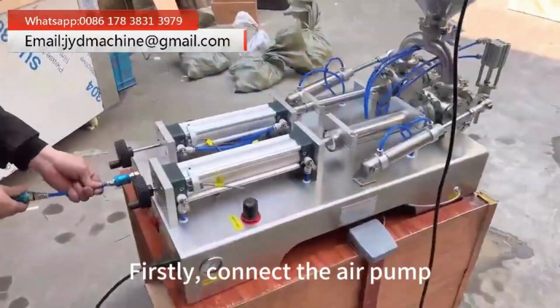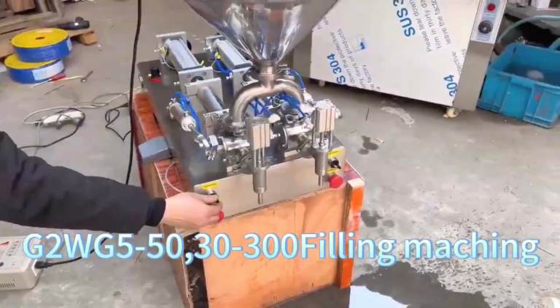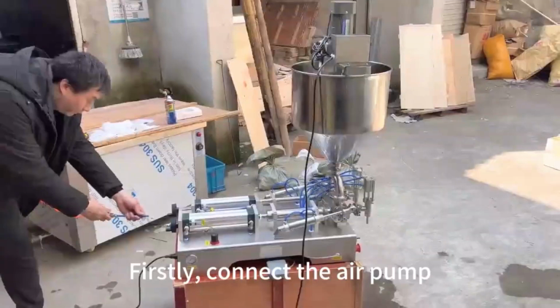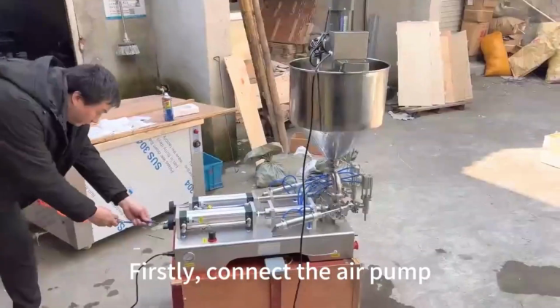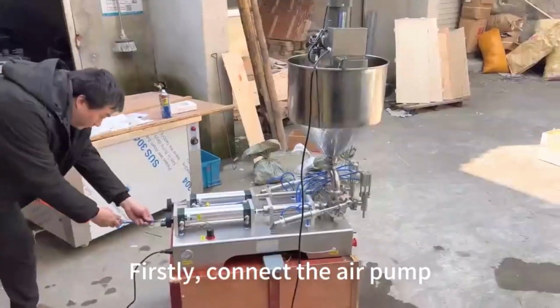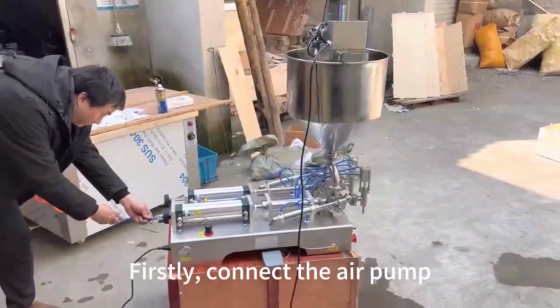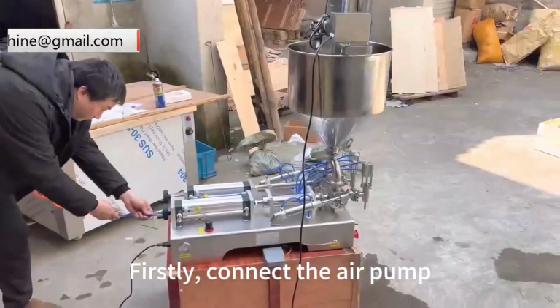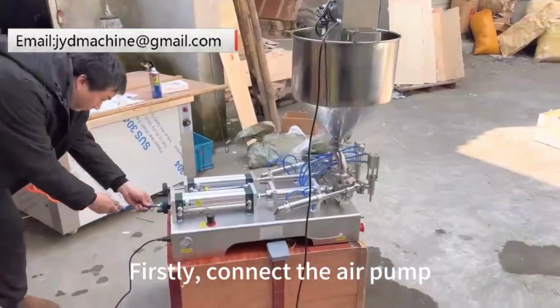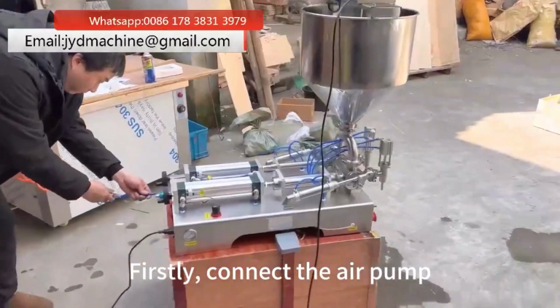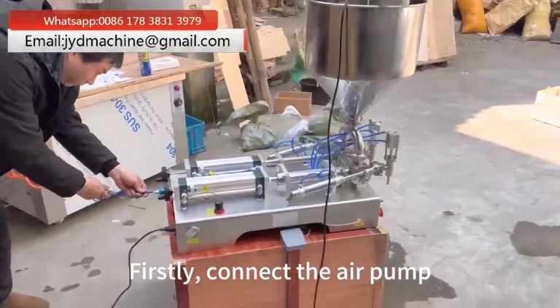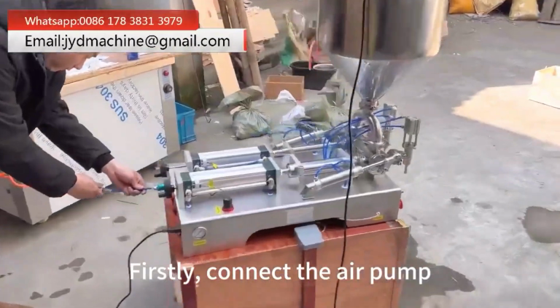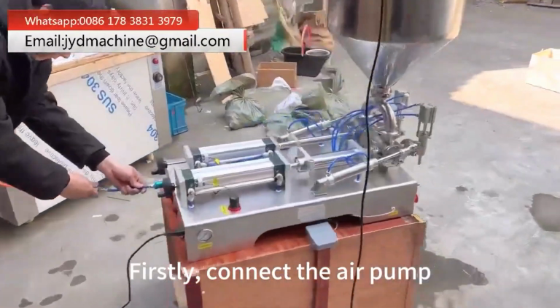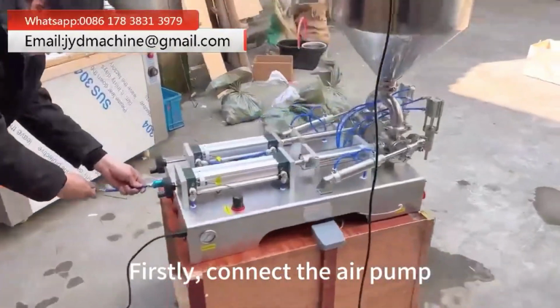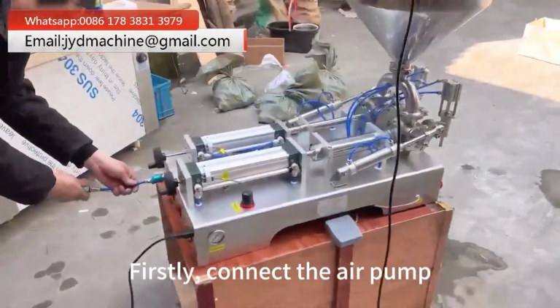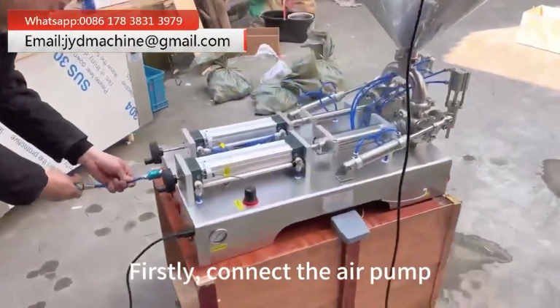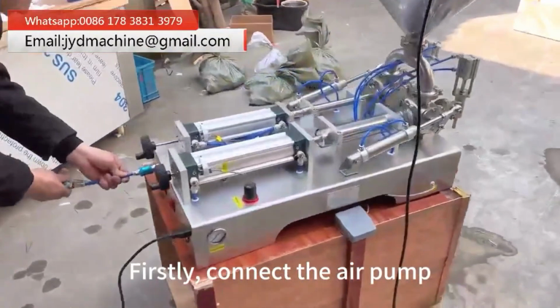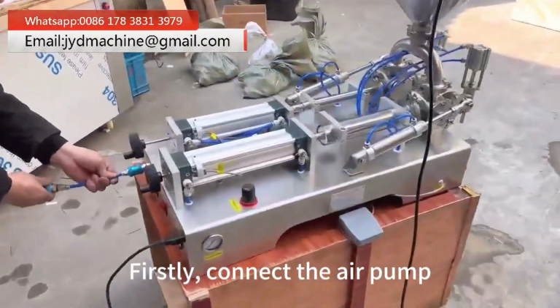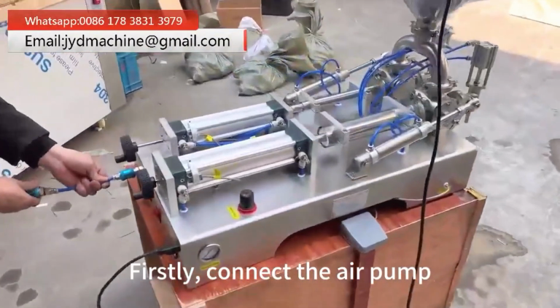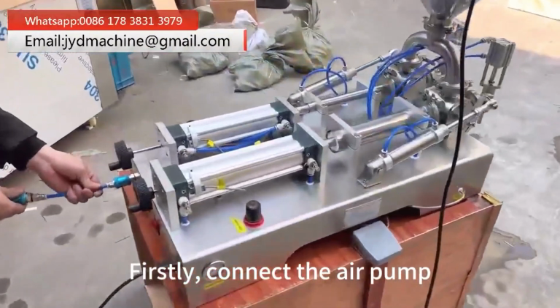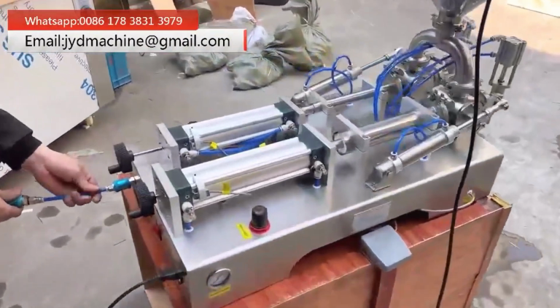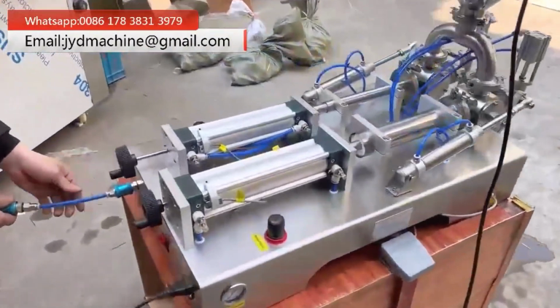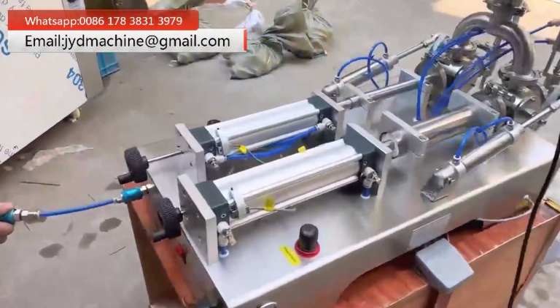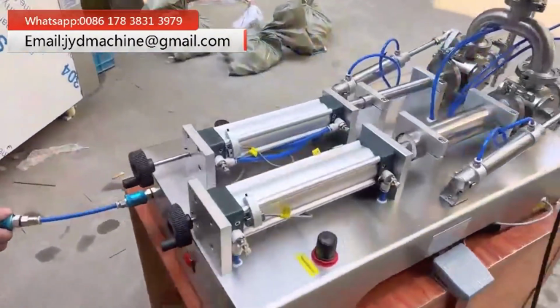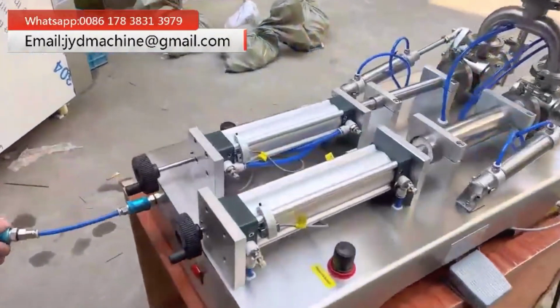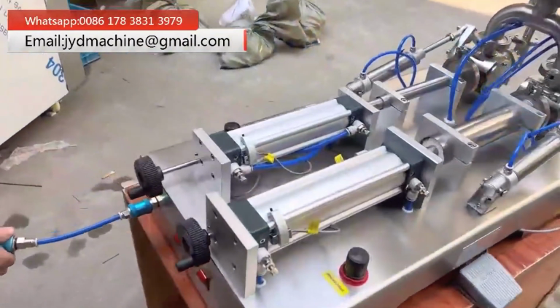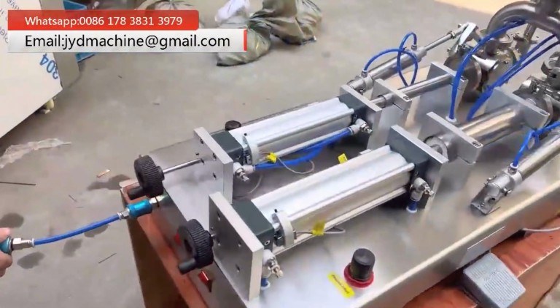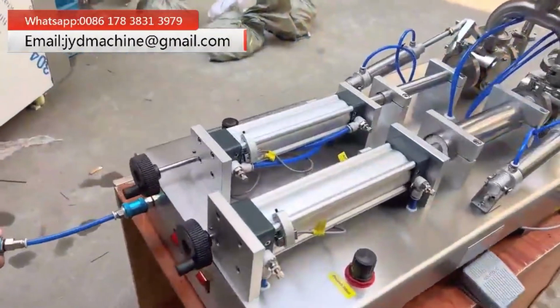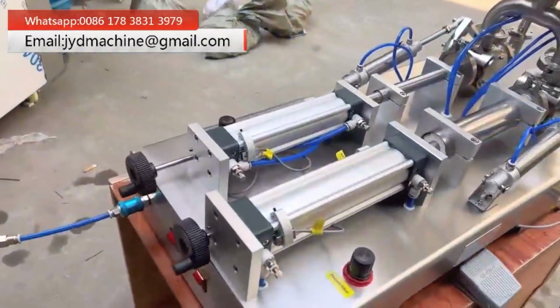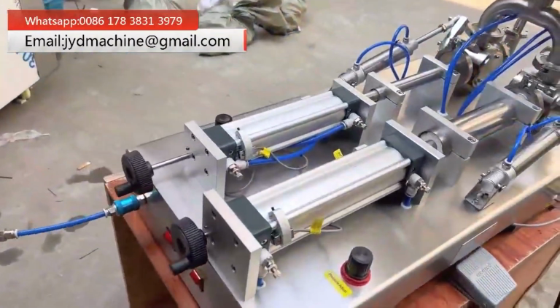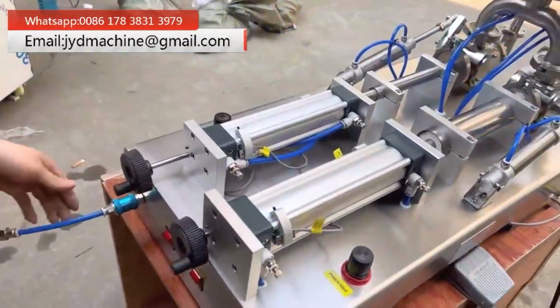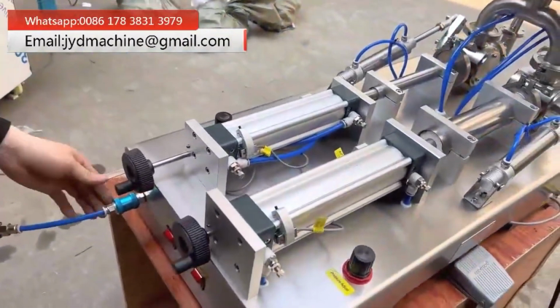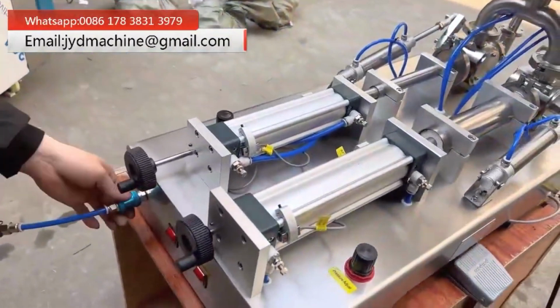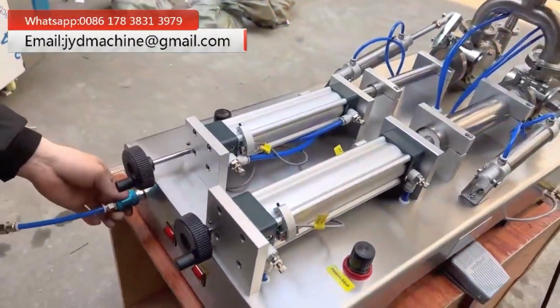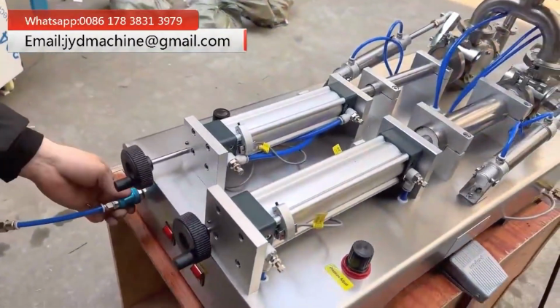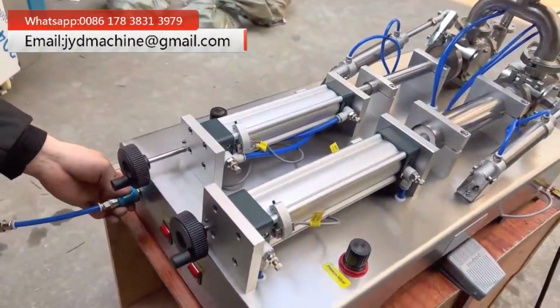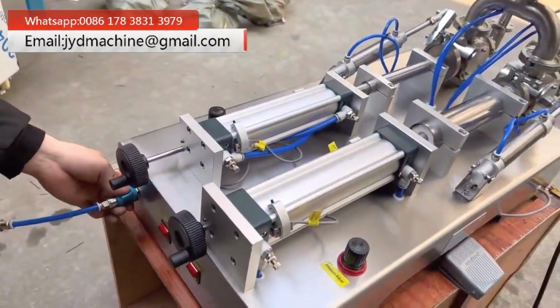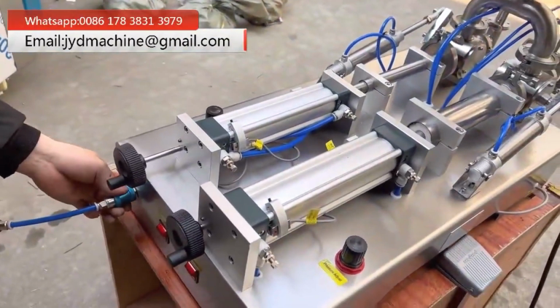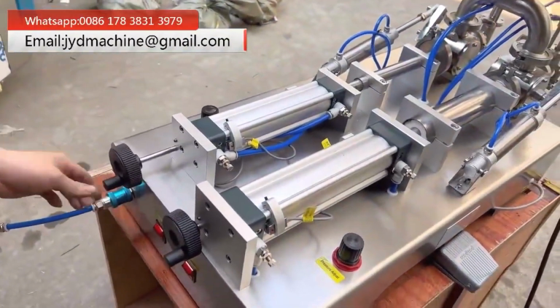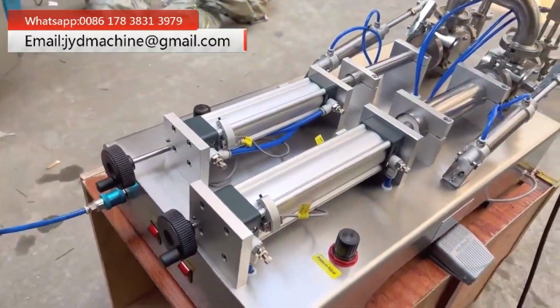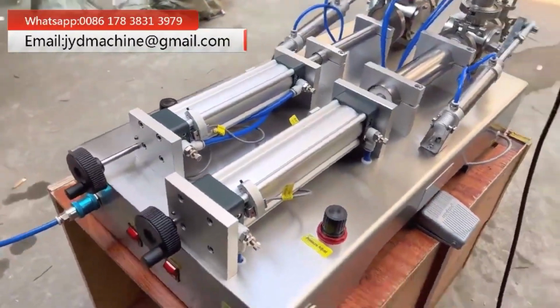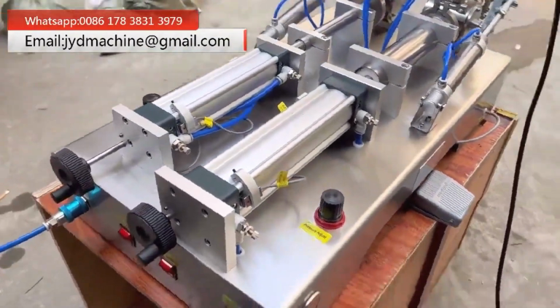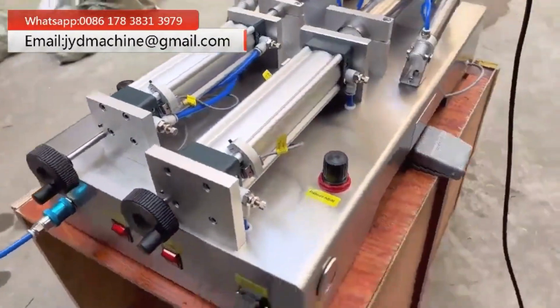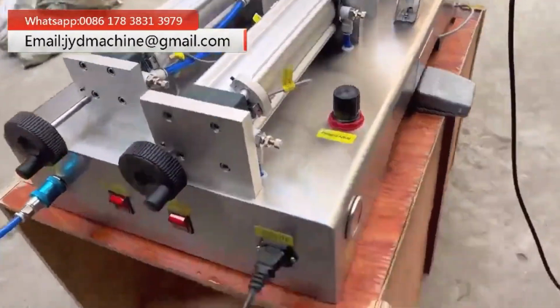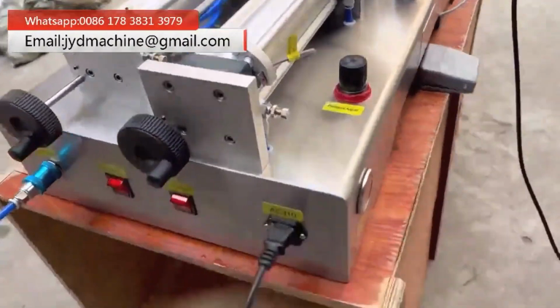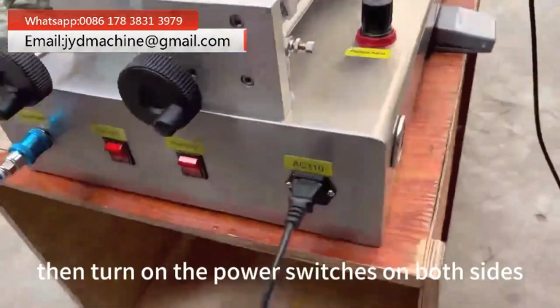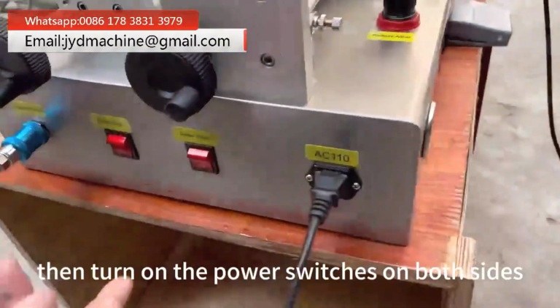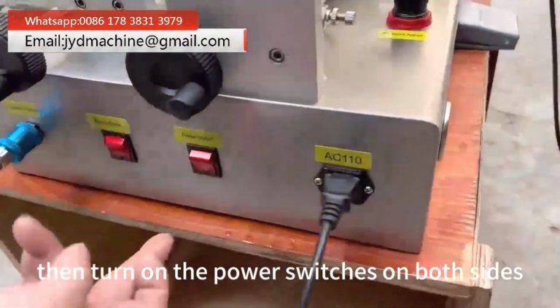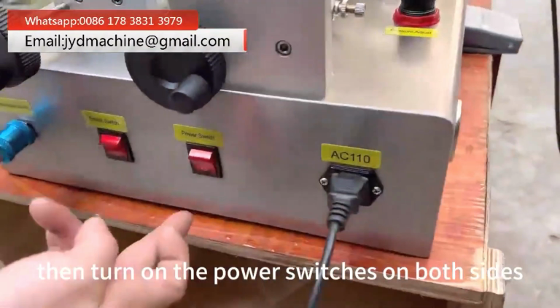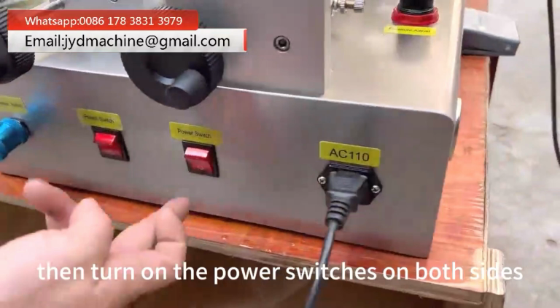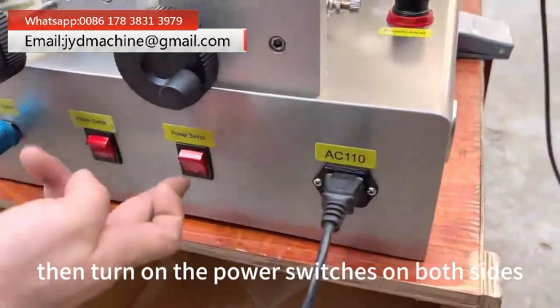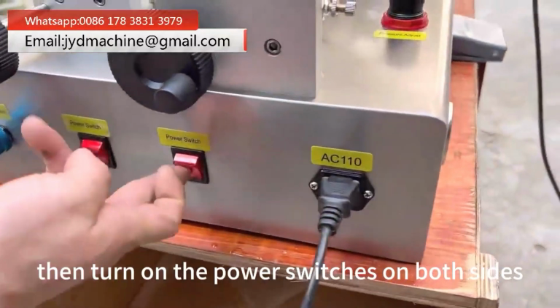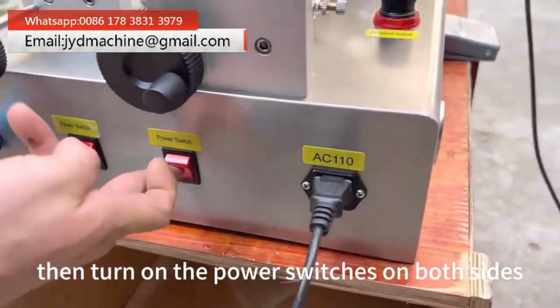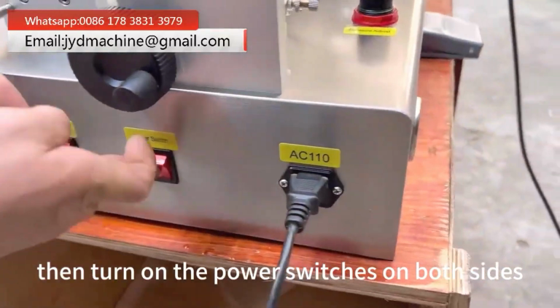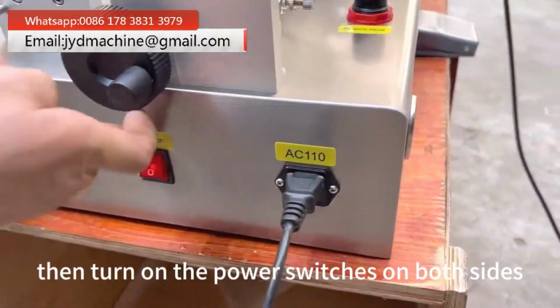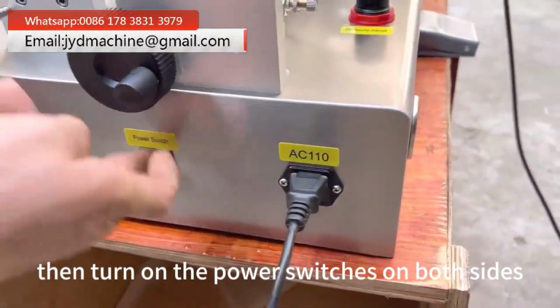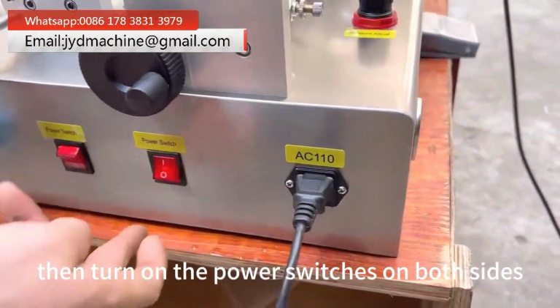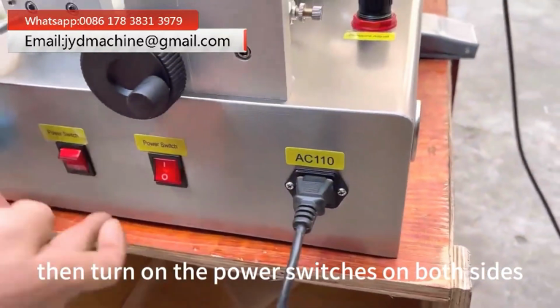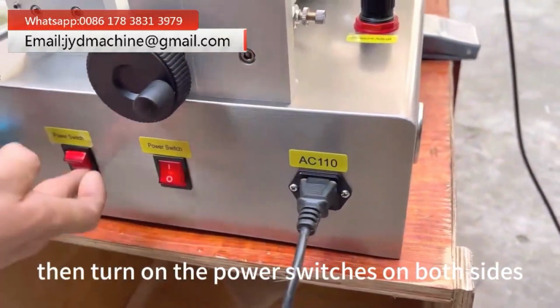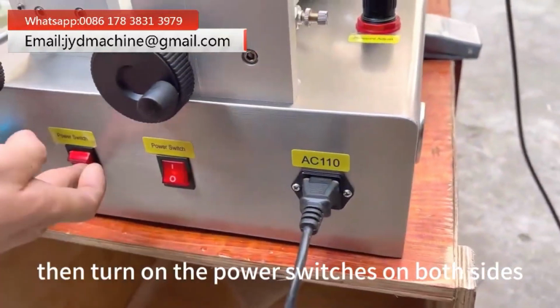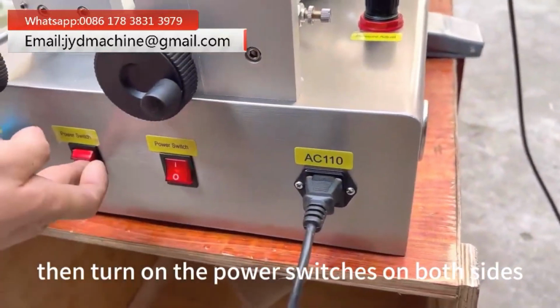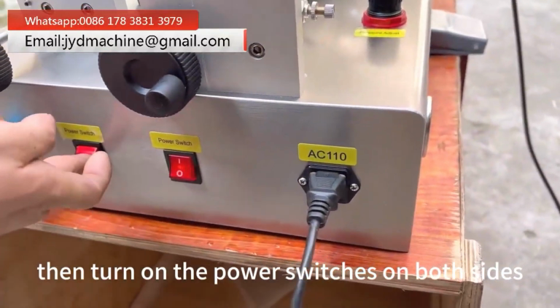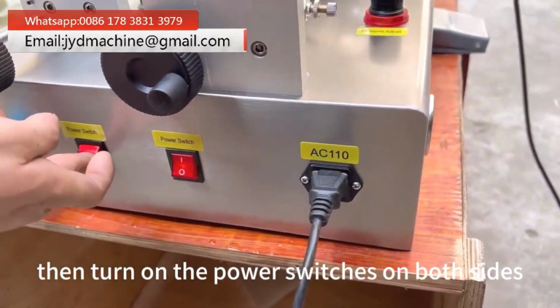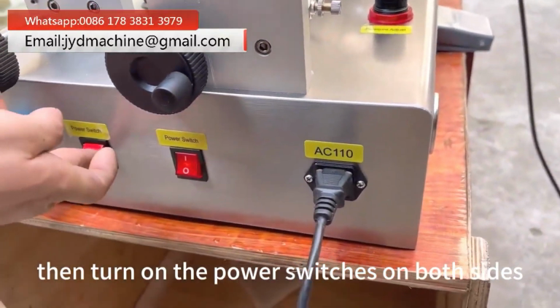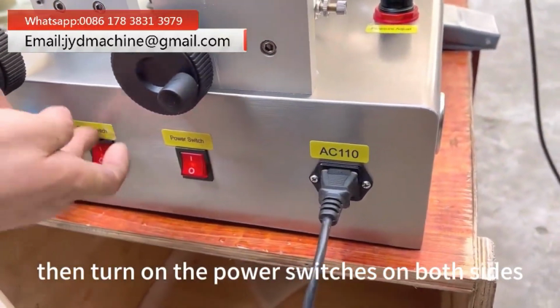Firstly, connect the air pump. Then turn on the power switches on both sides.